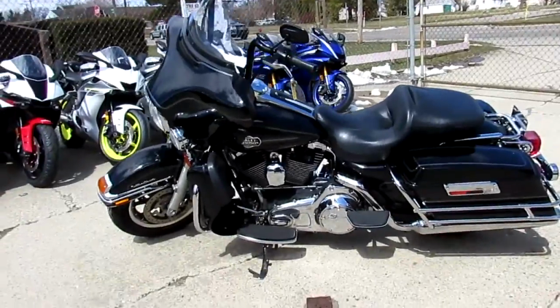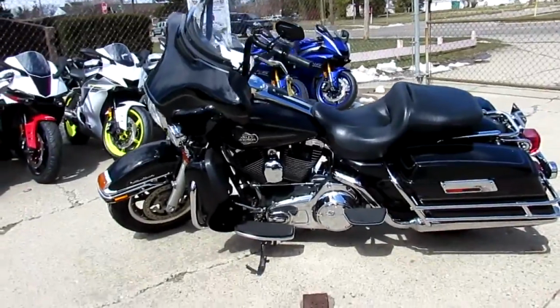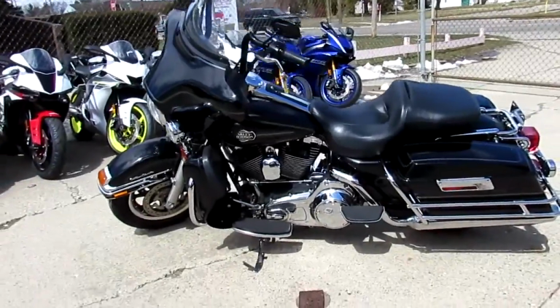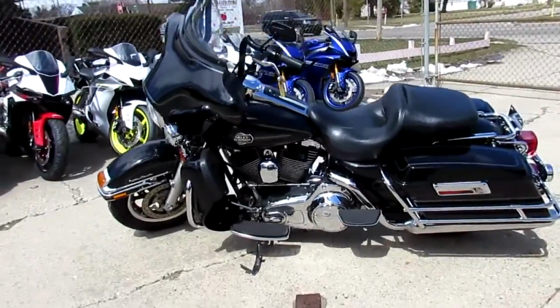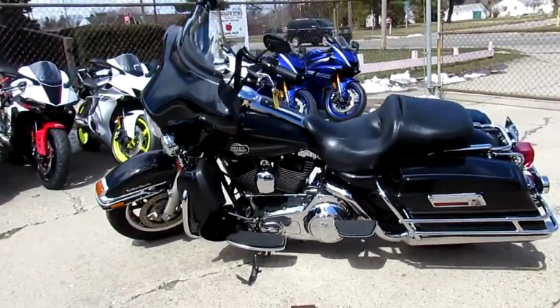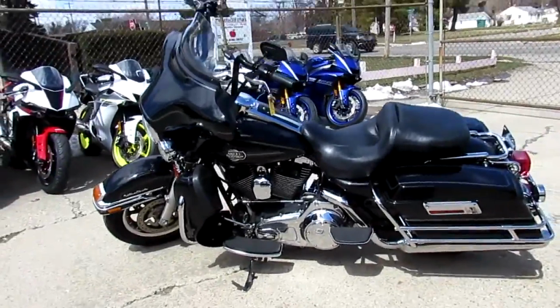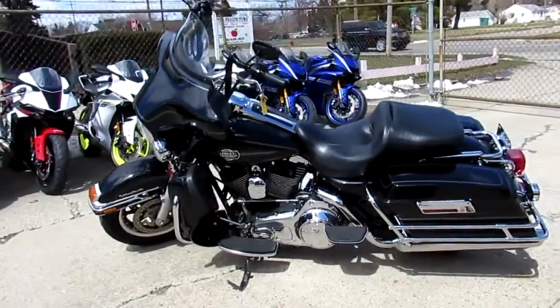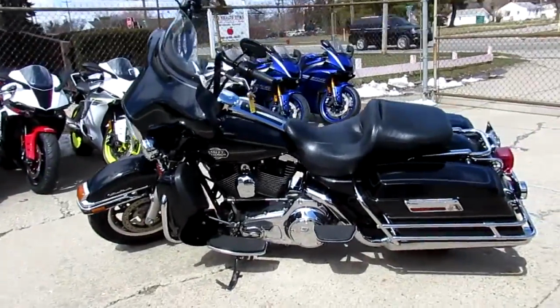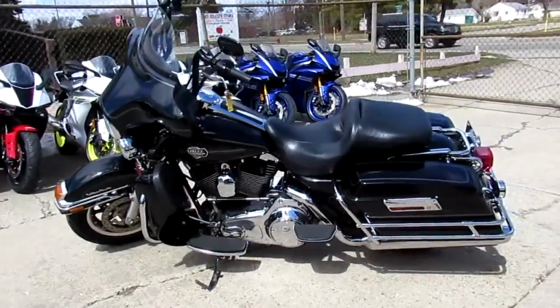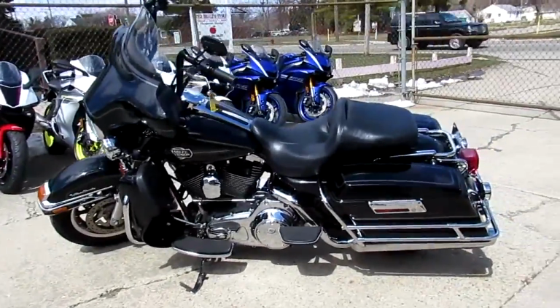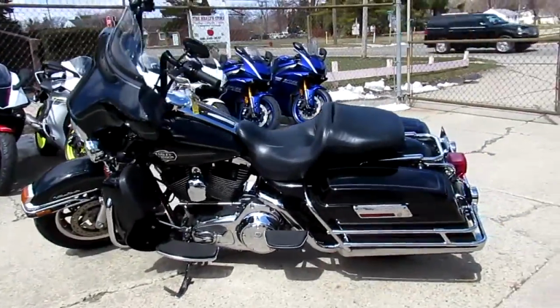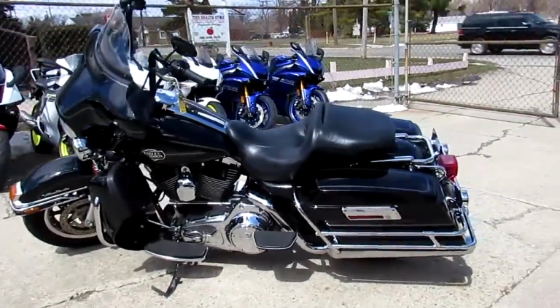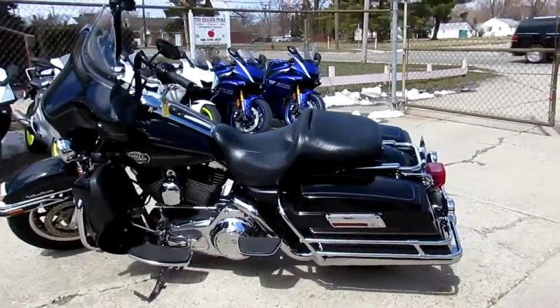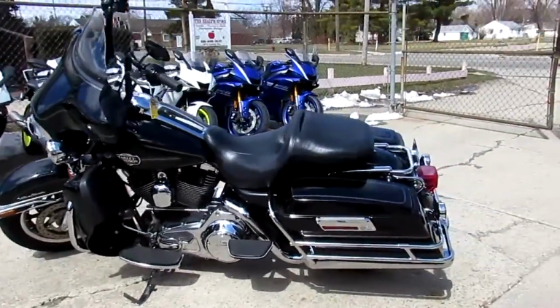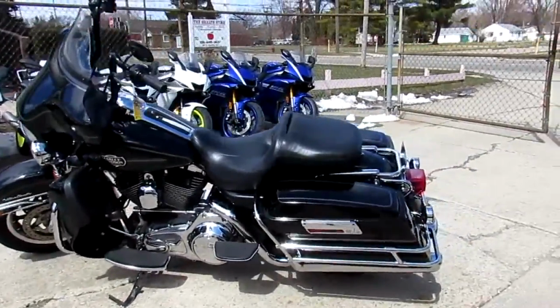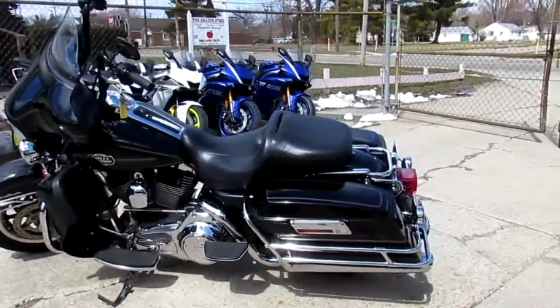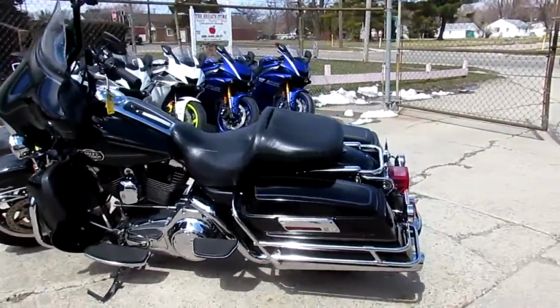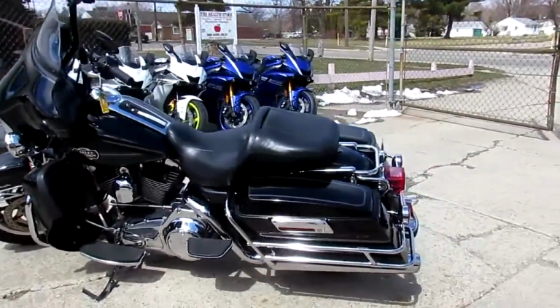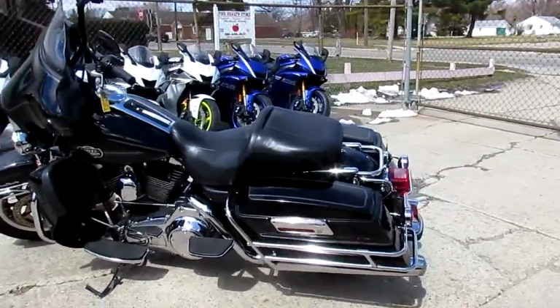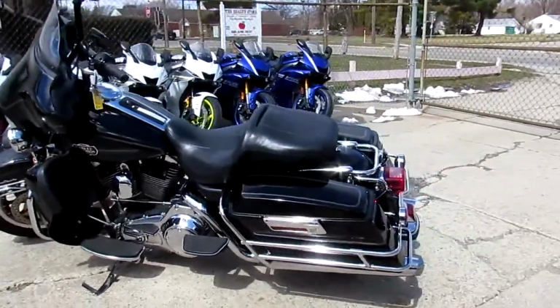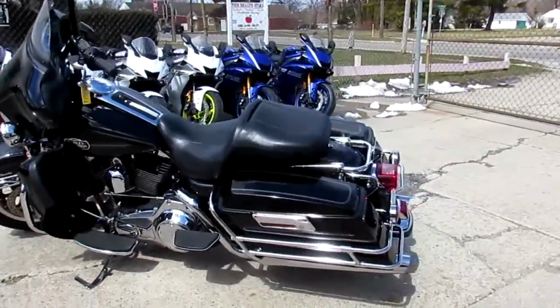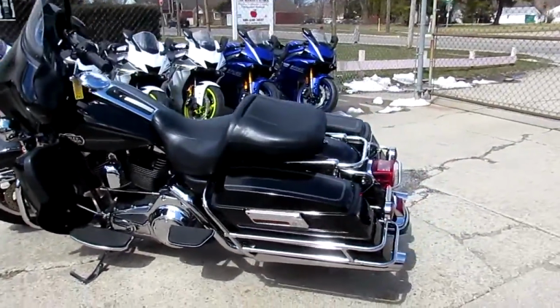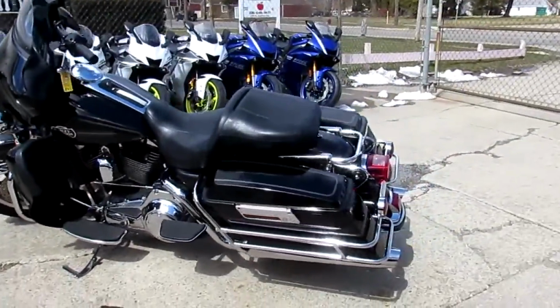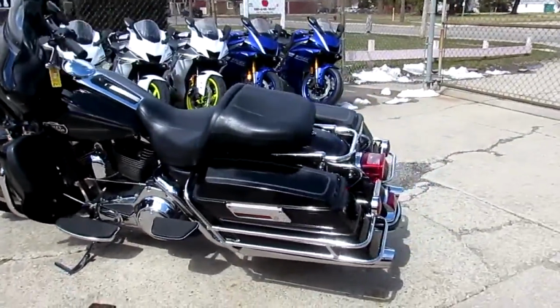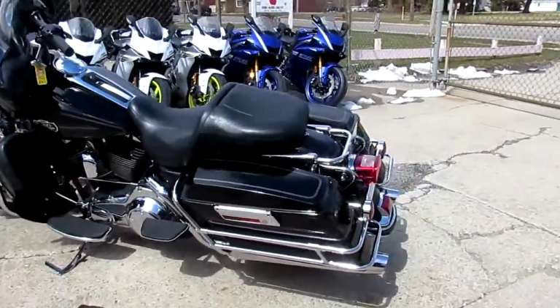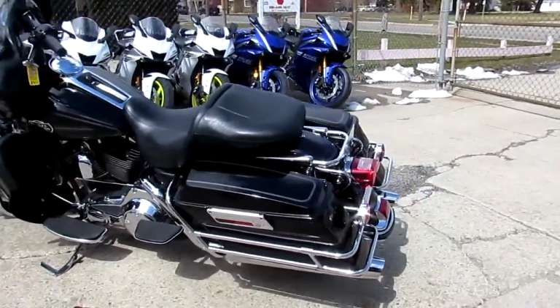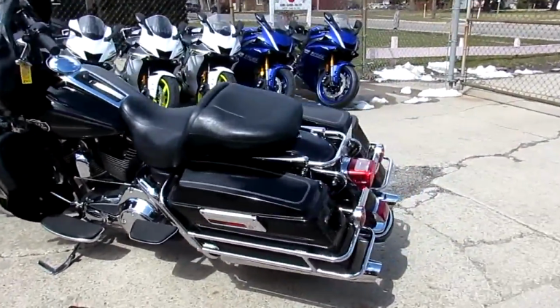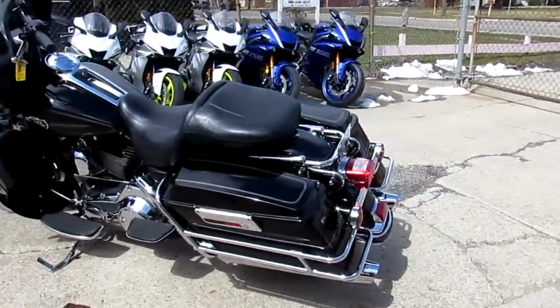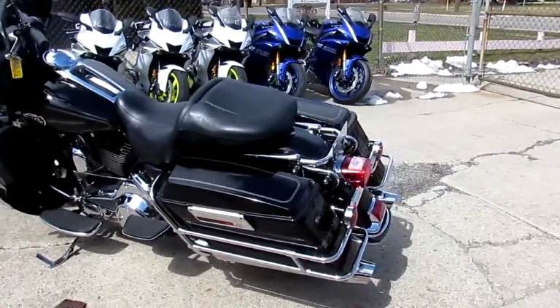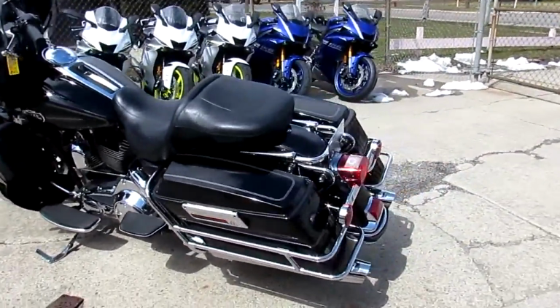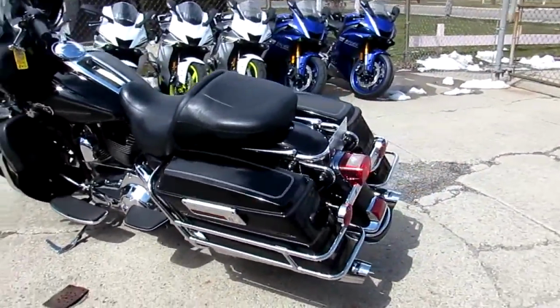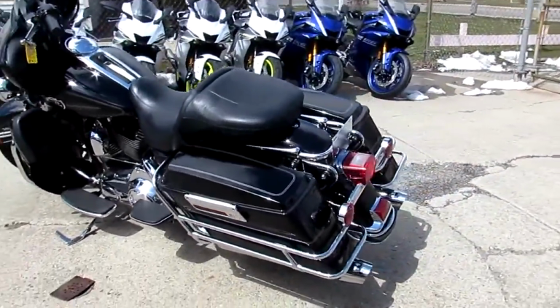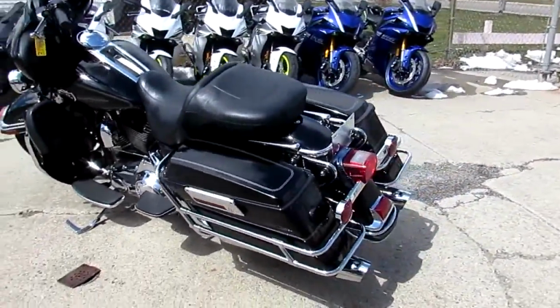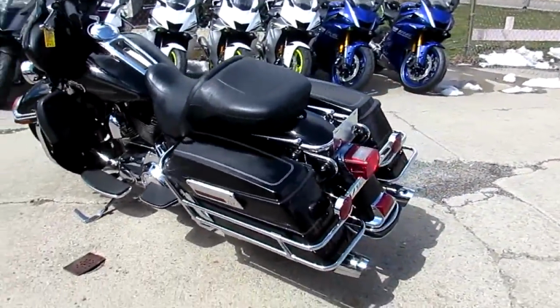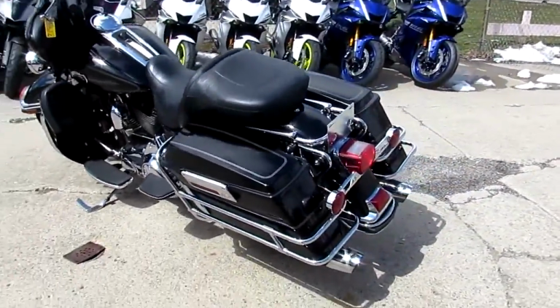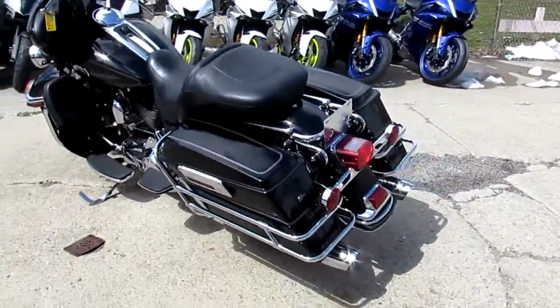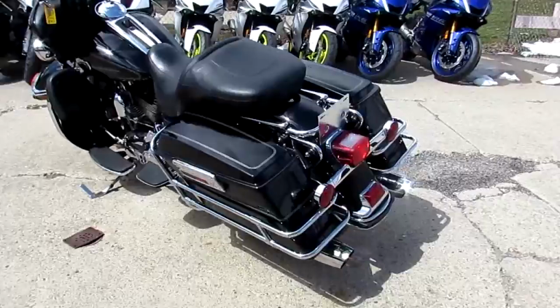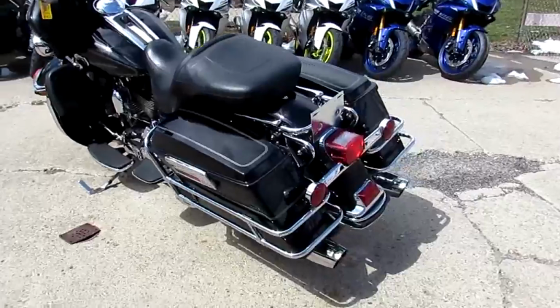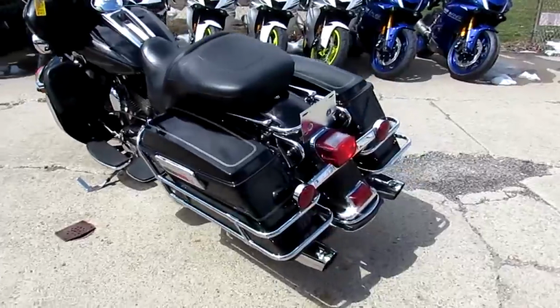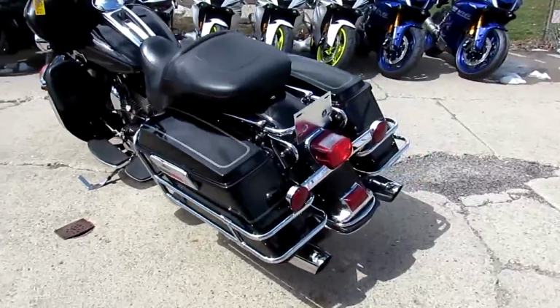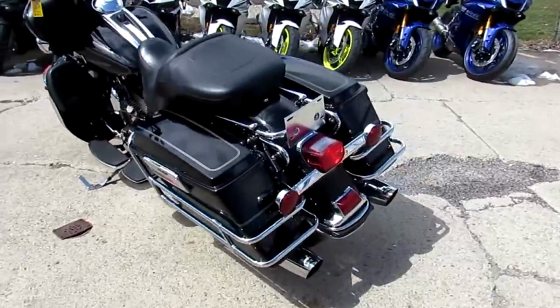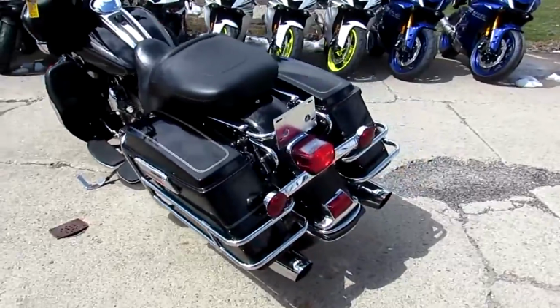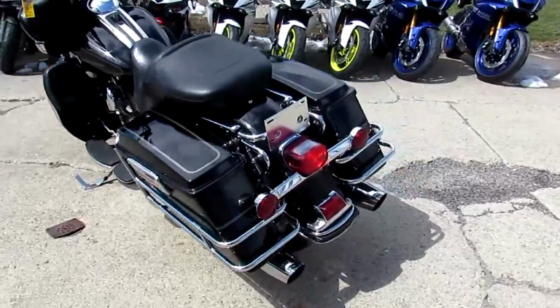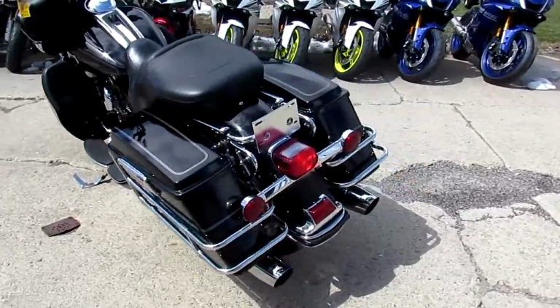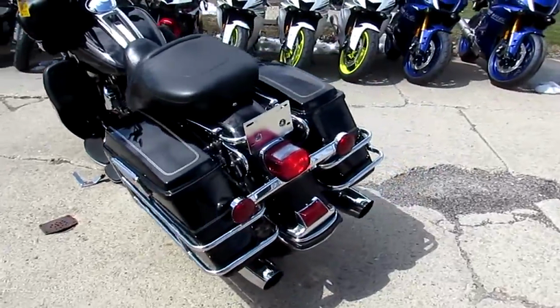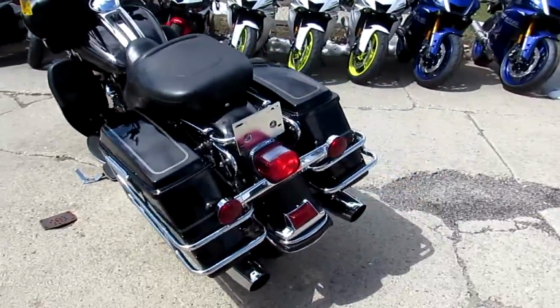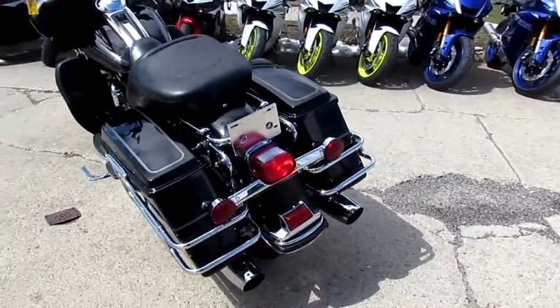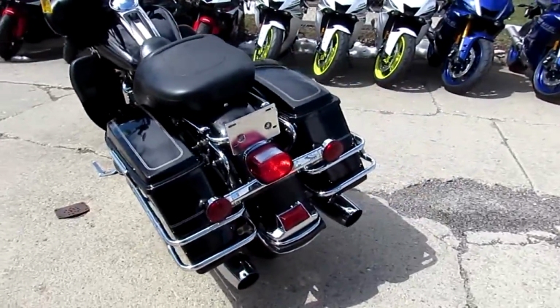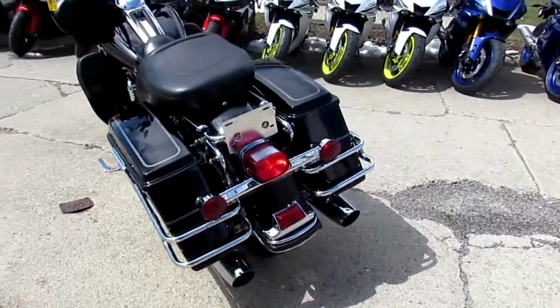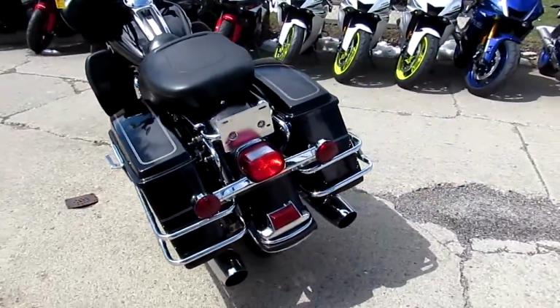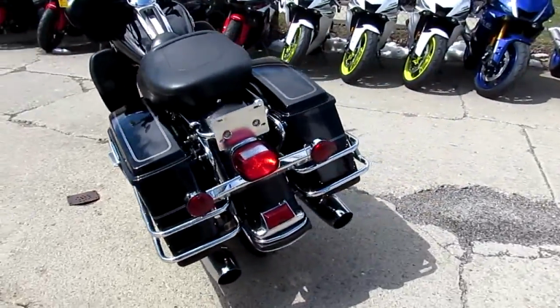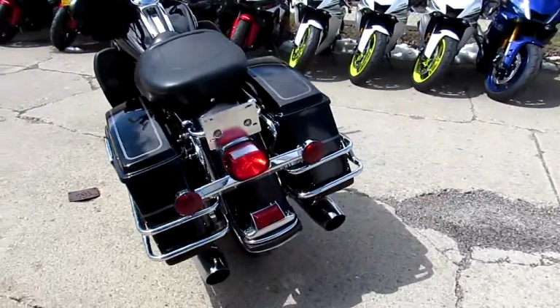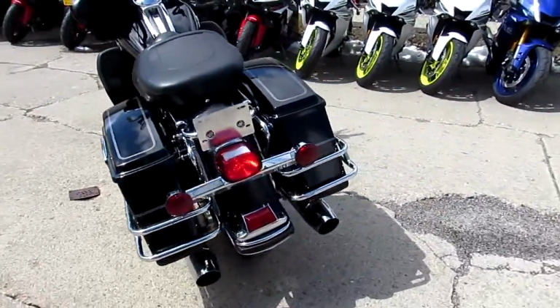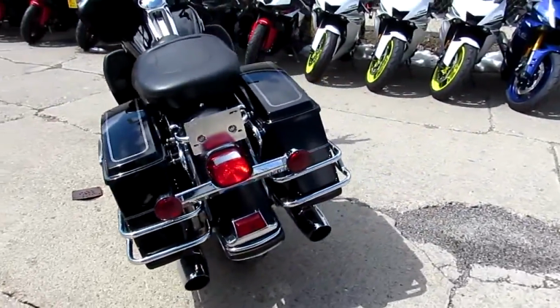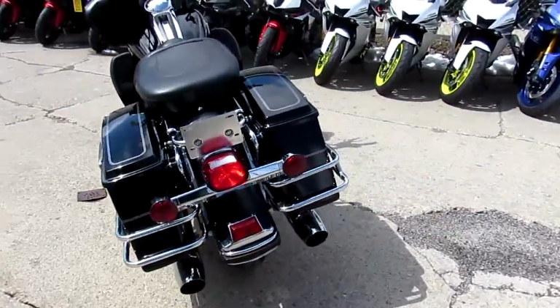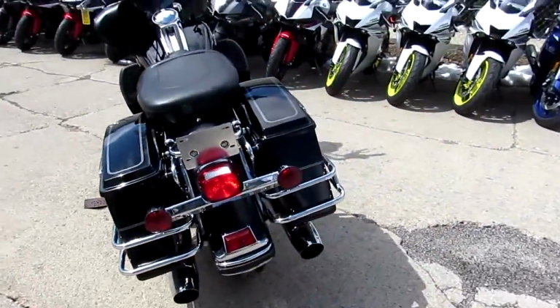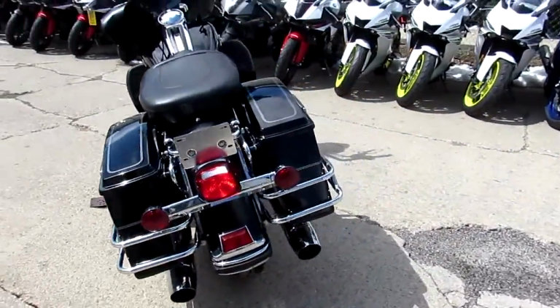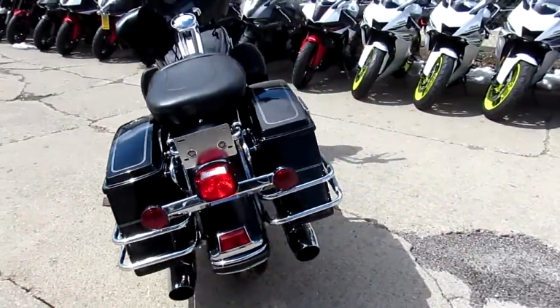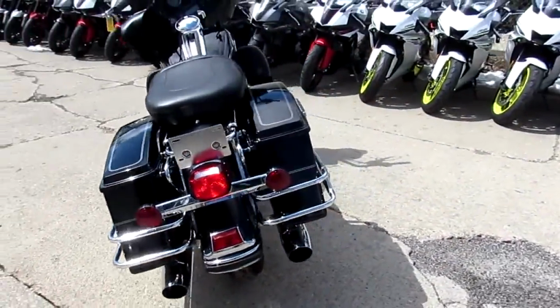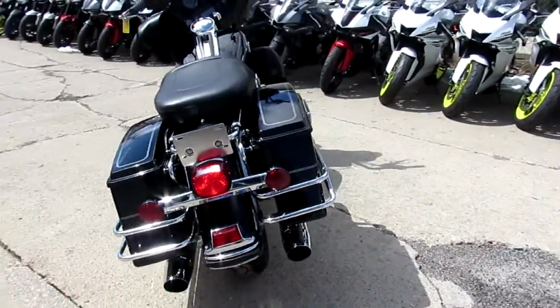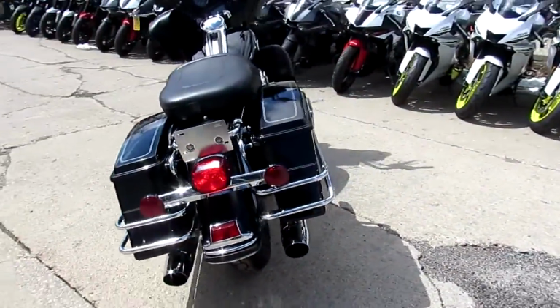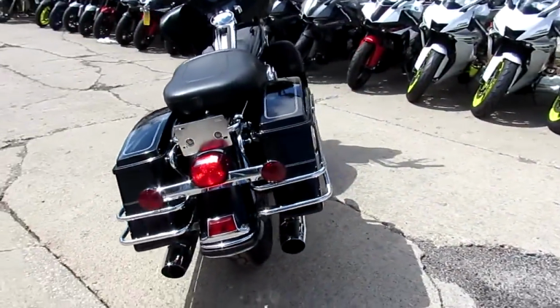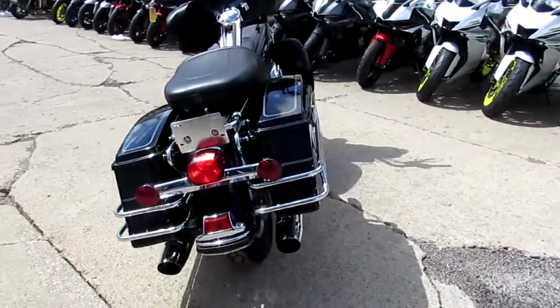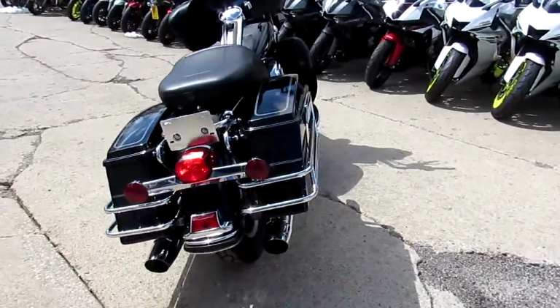Hey guys, it's Approval Powersports here doing some videos on our used Harleys. The sun's out, it's a beautiful spring day — get out and get riding.